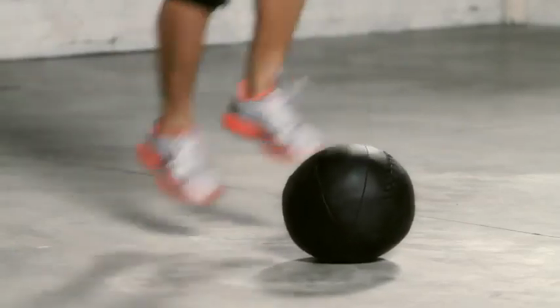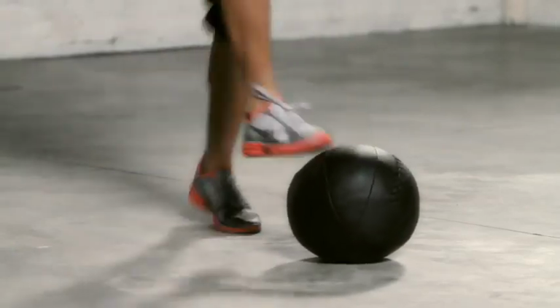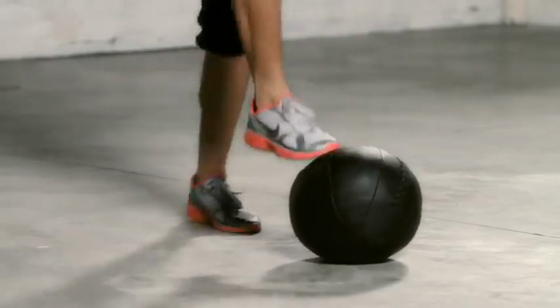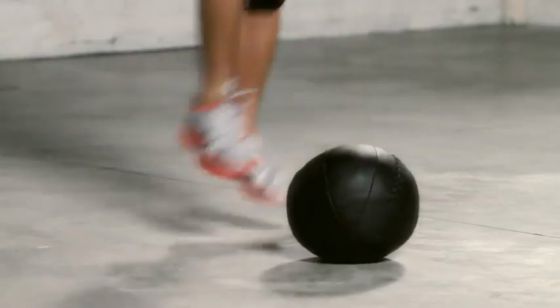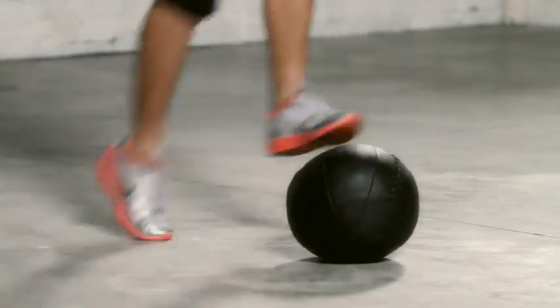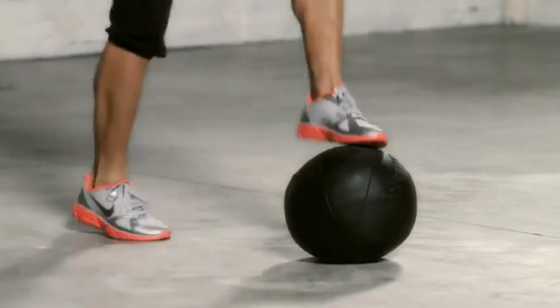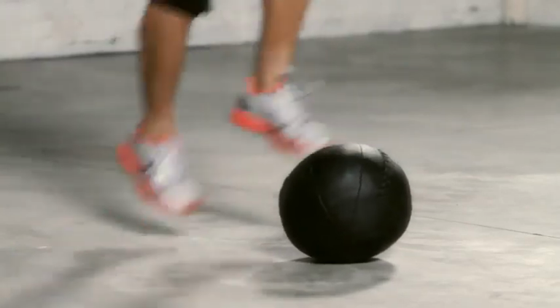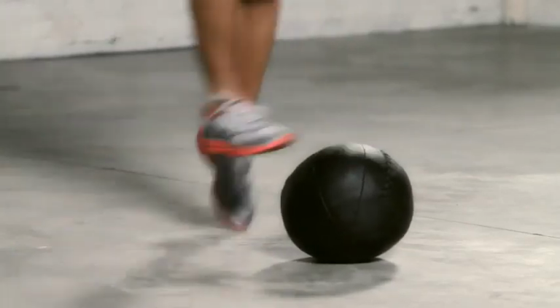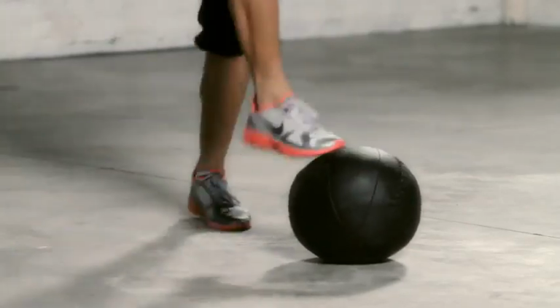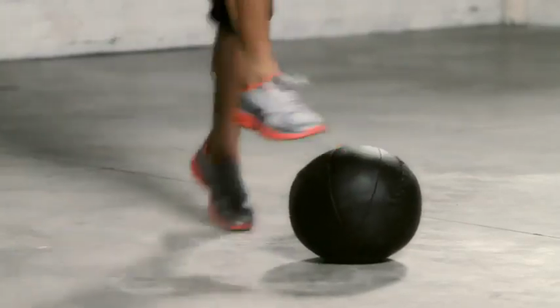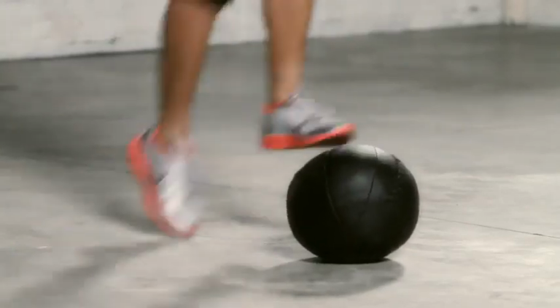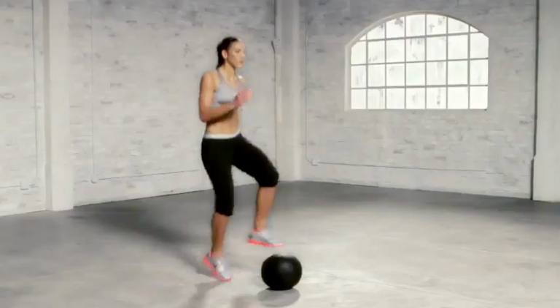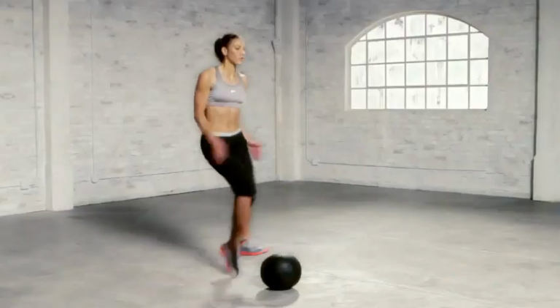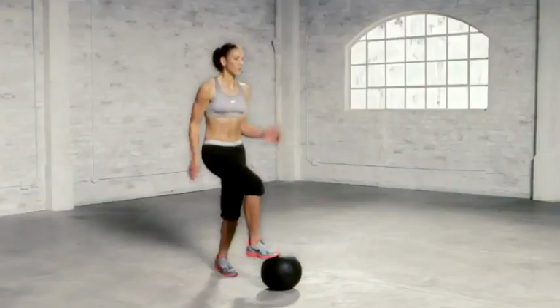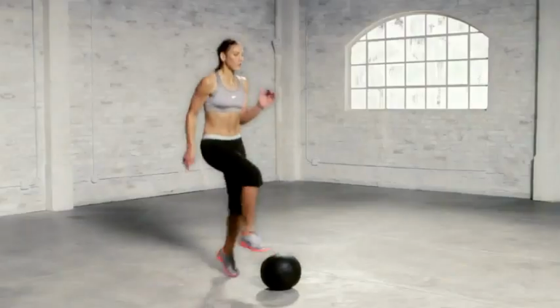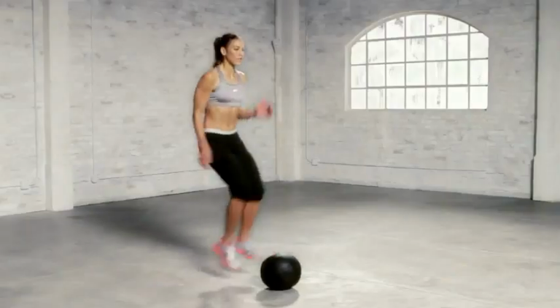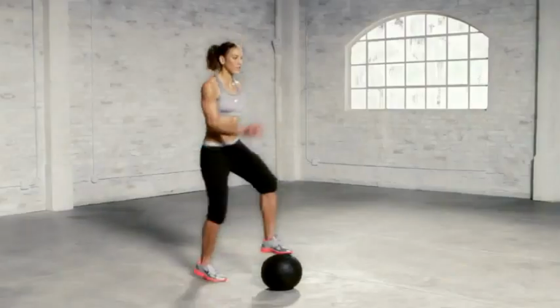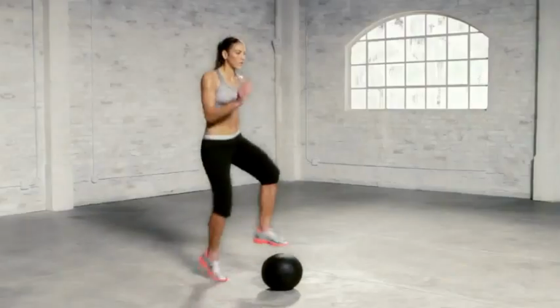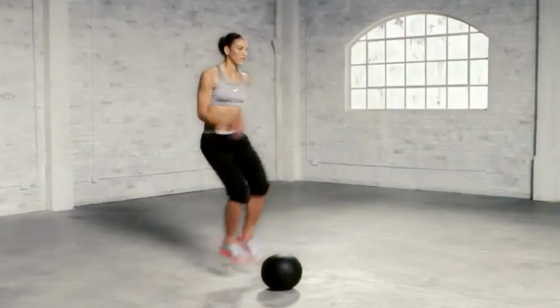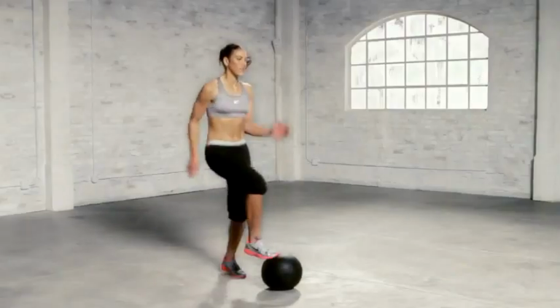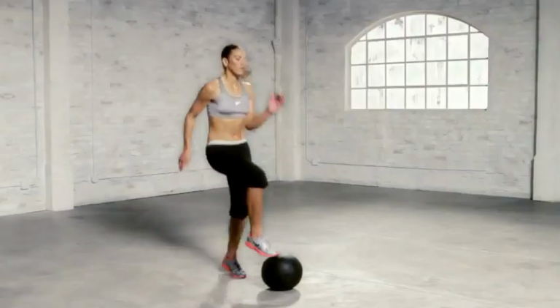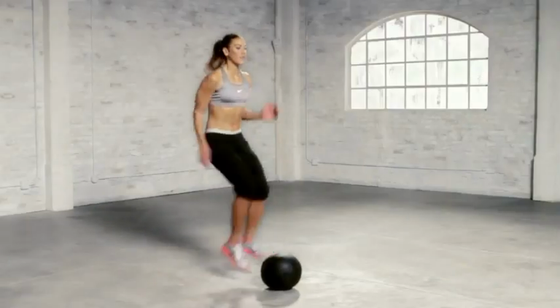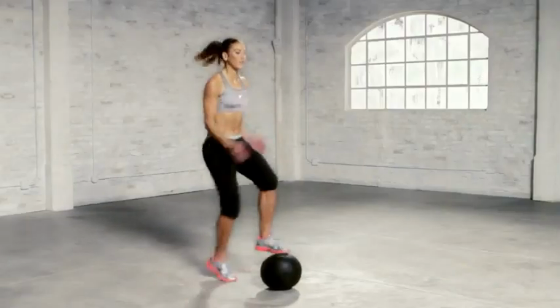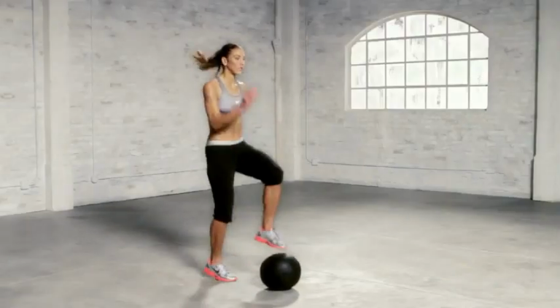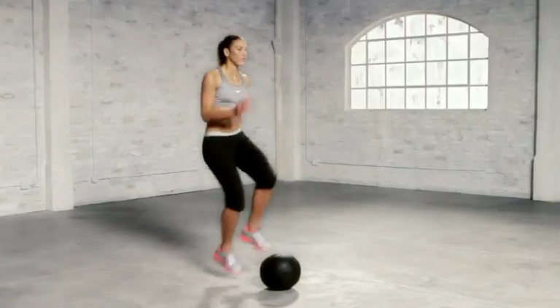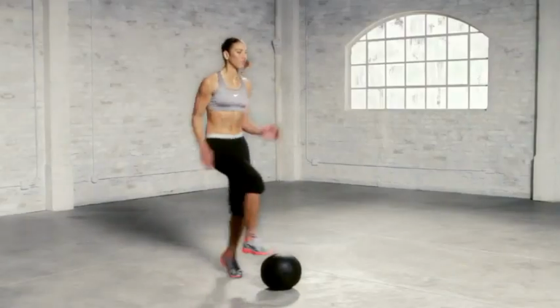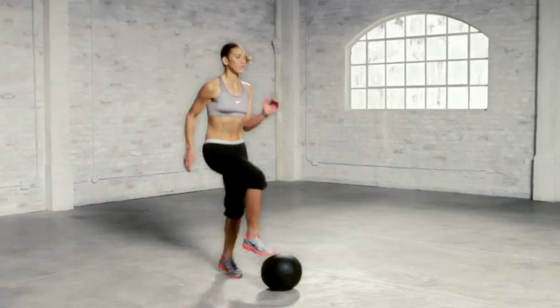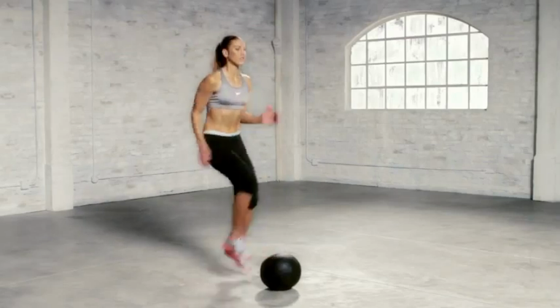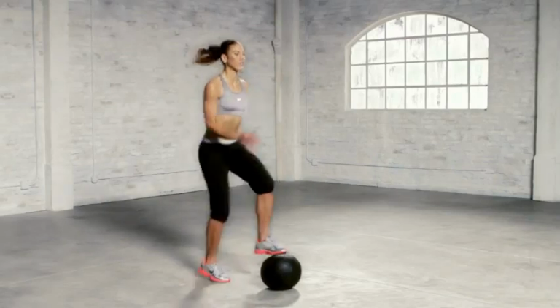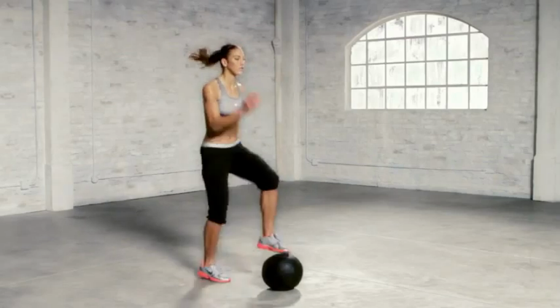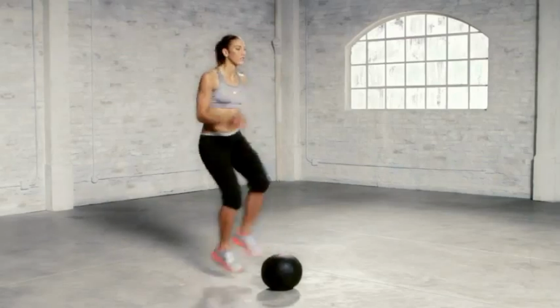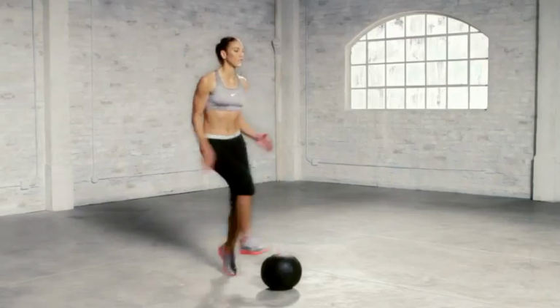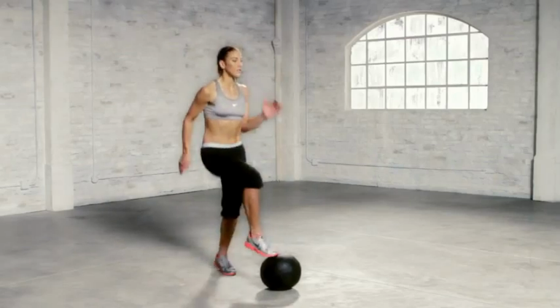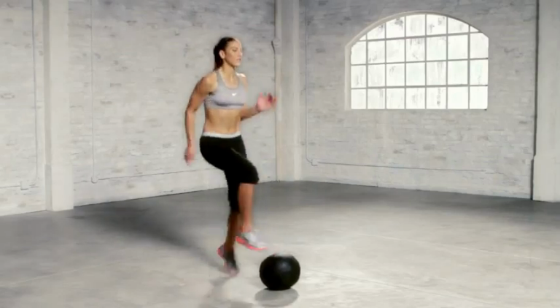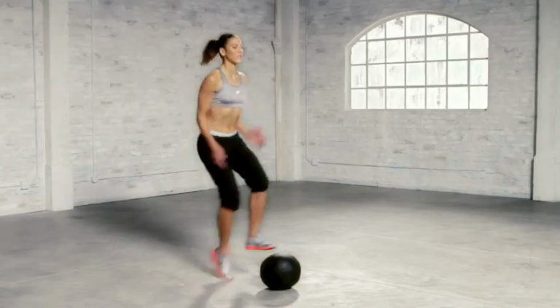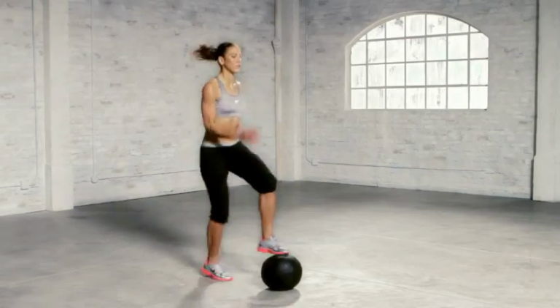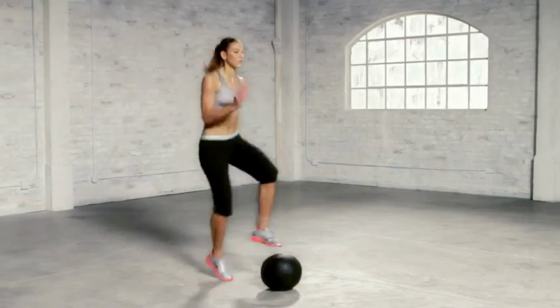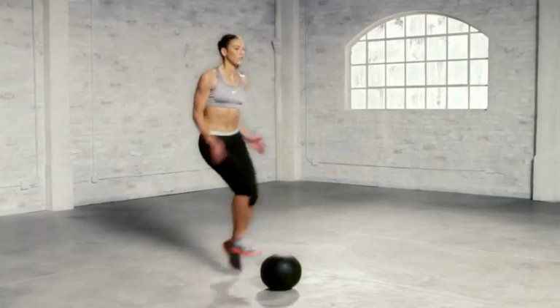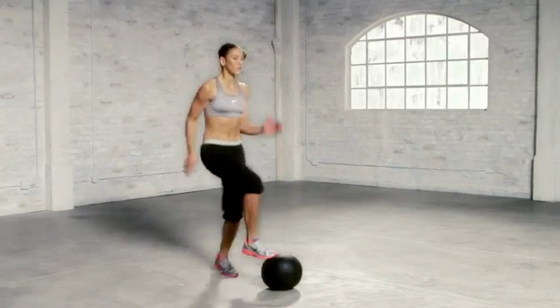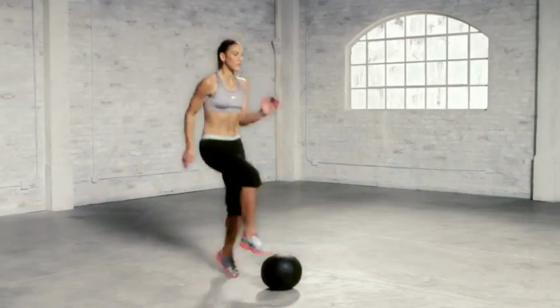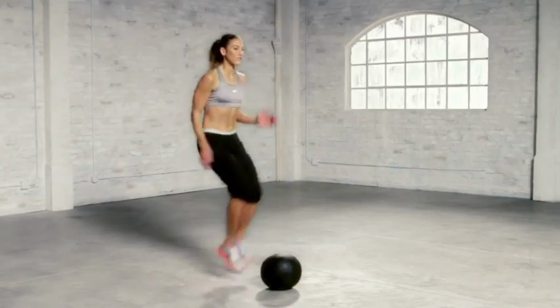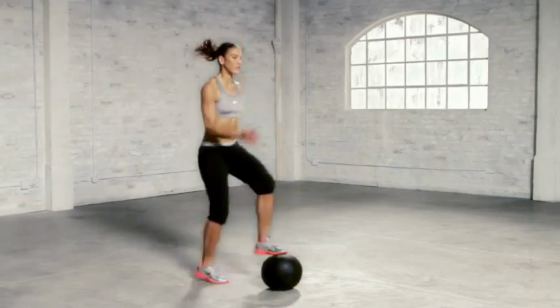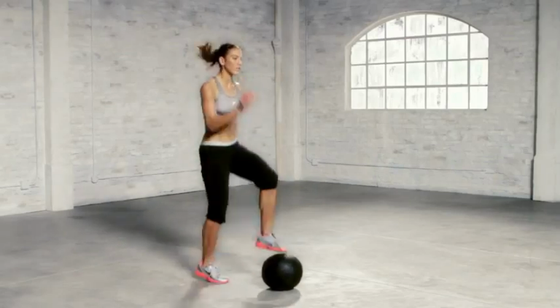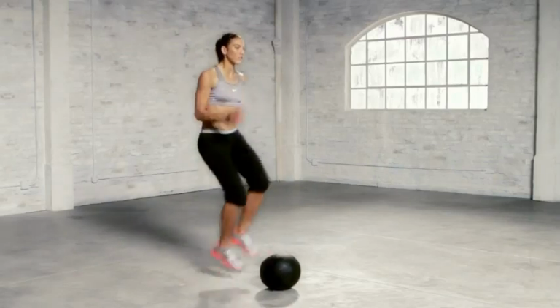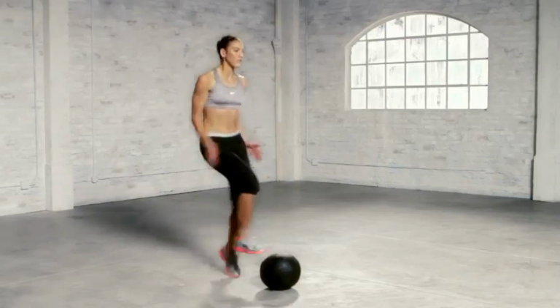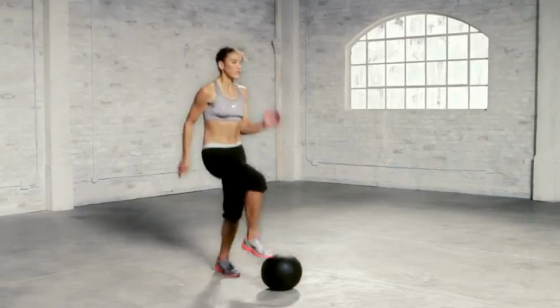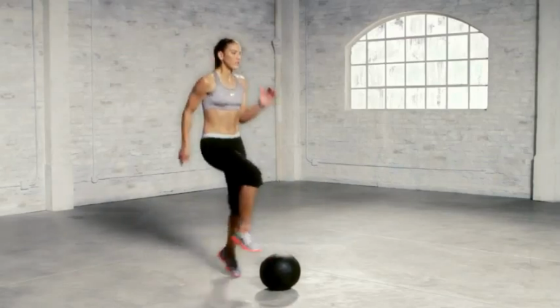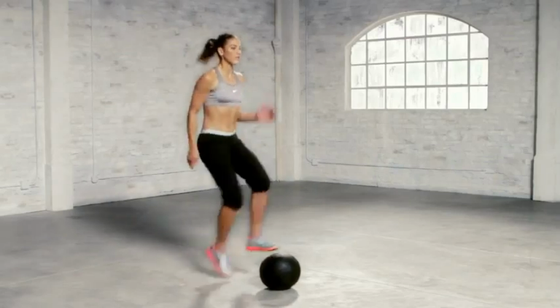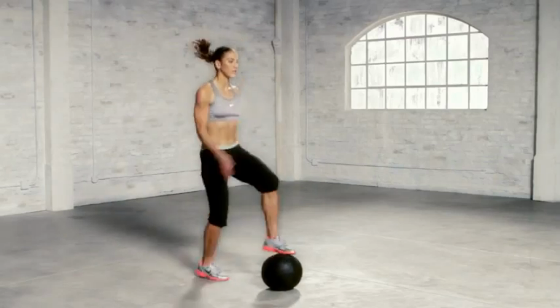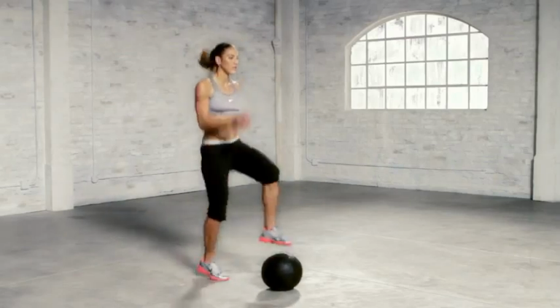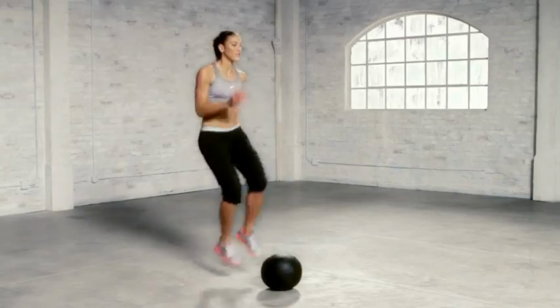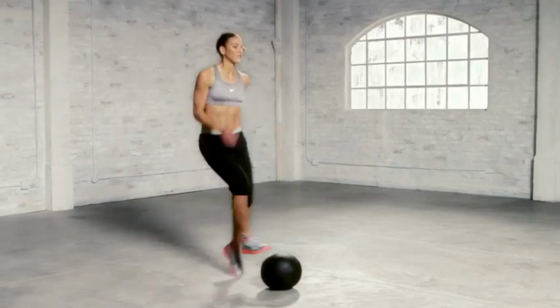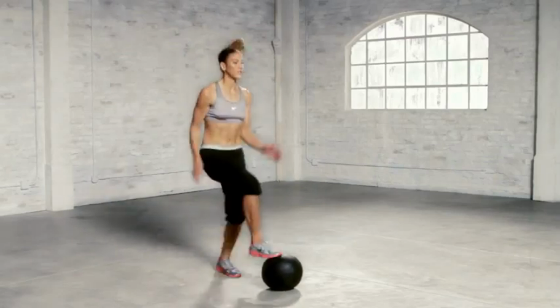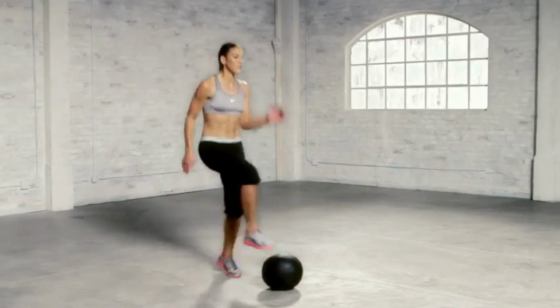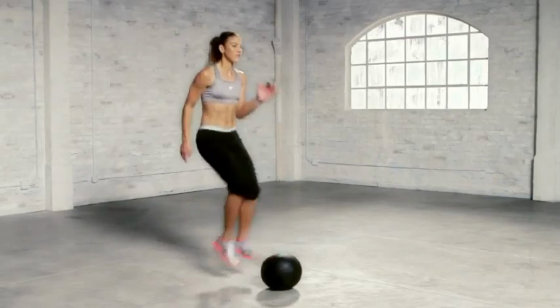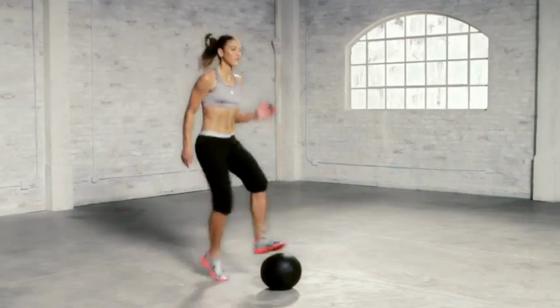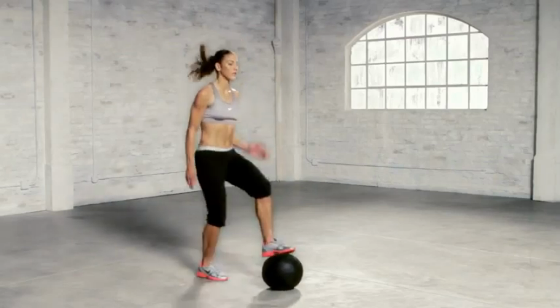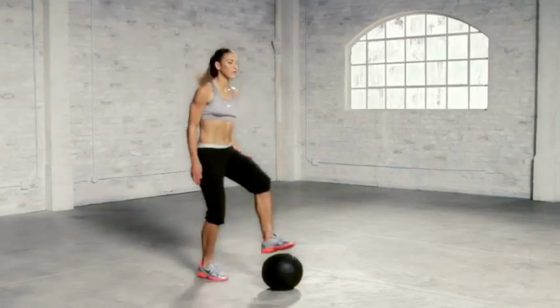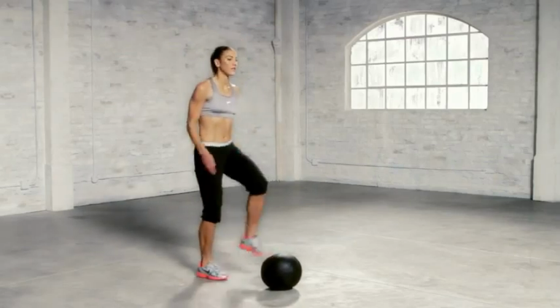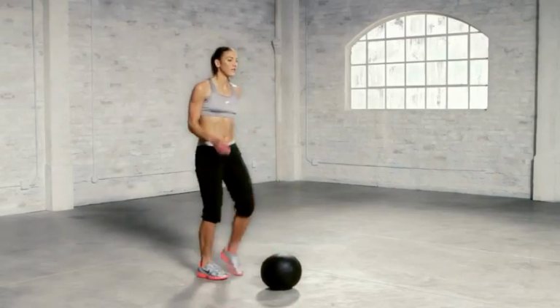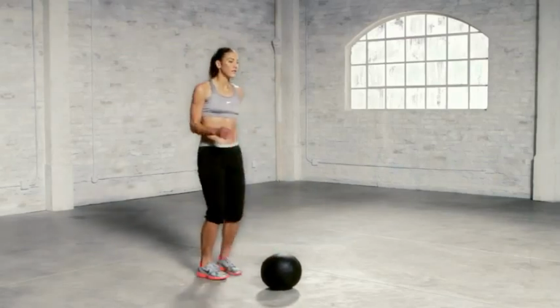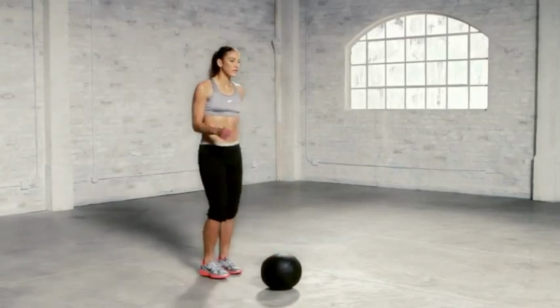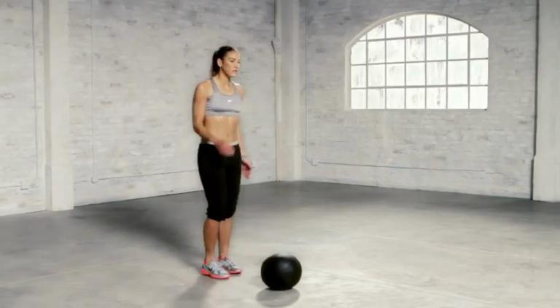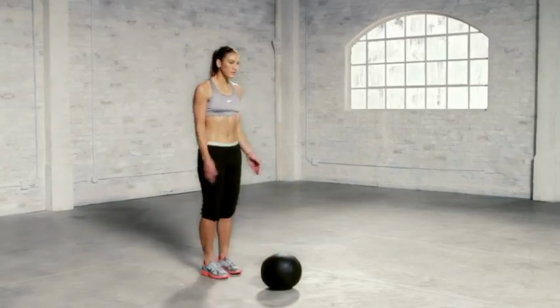Make sure to keep your weight over your hips and use your arms throughout the exercise. If you're feeling this throughout your whole lower body, you're doing it right.